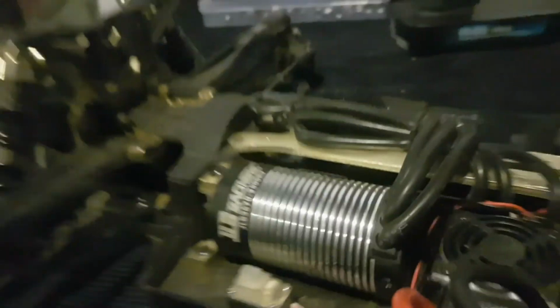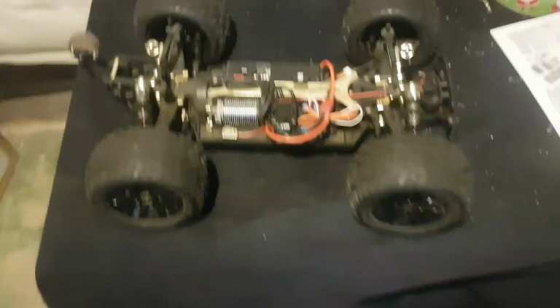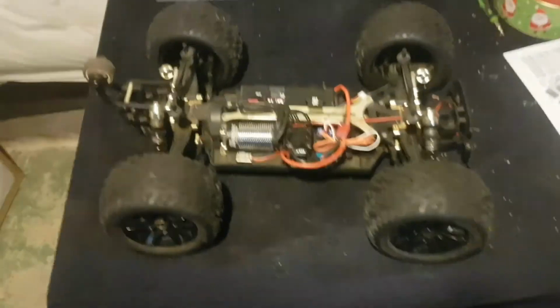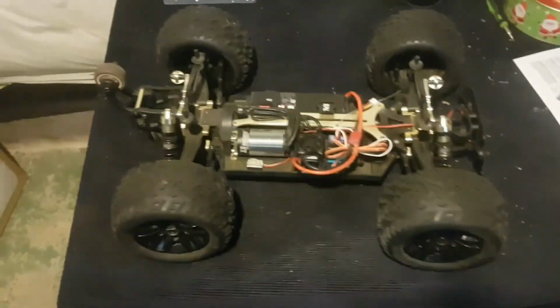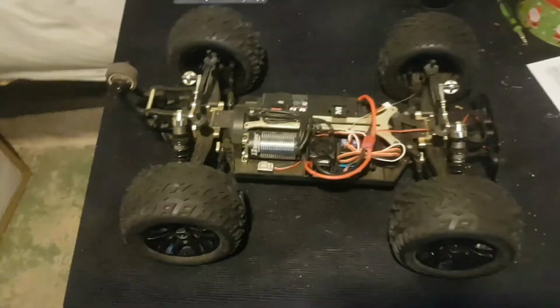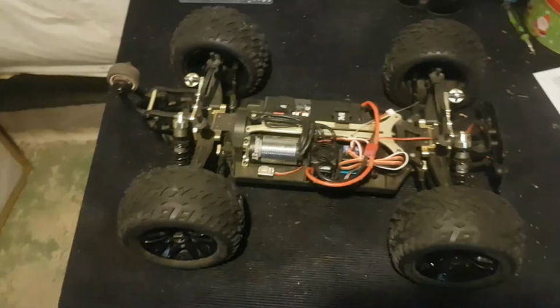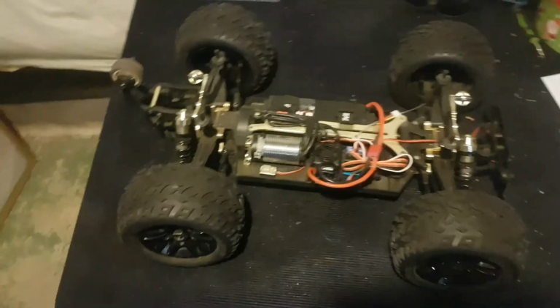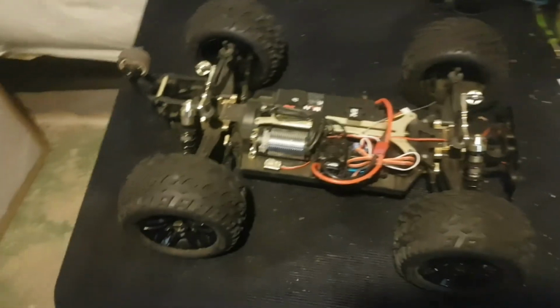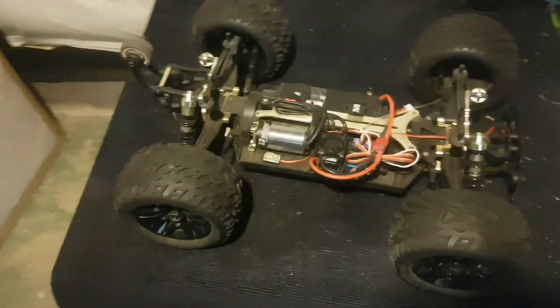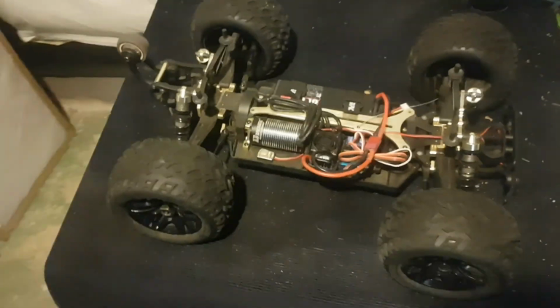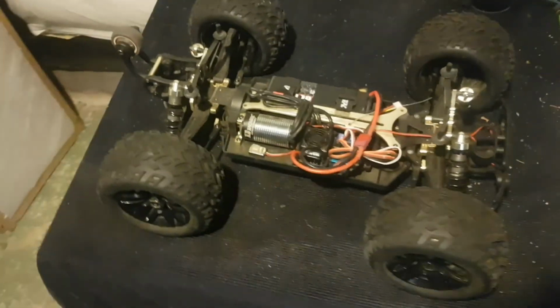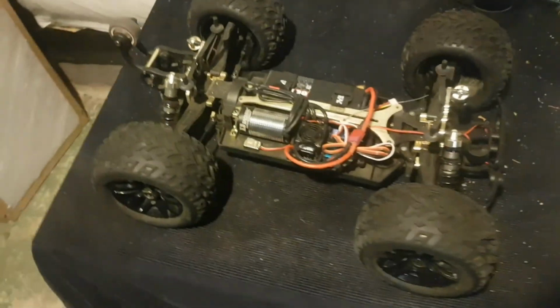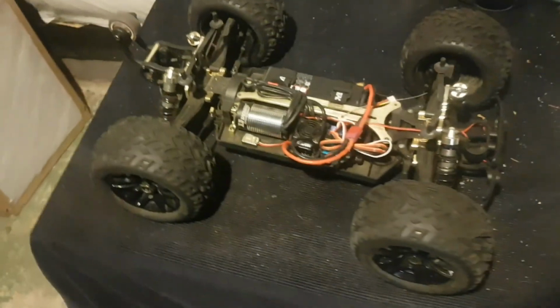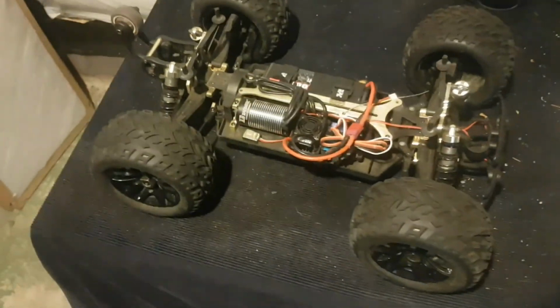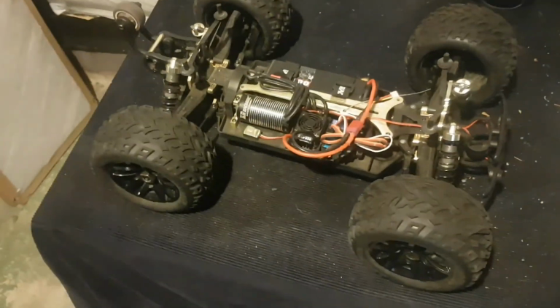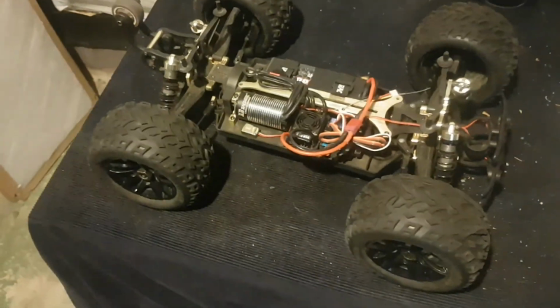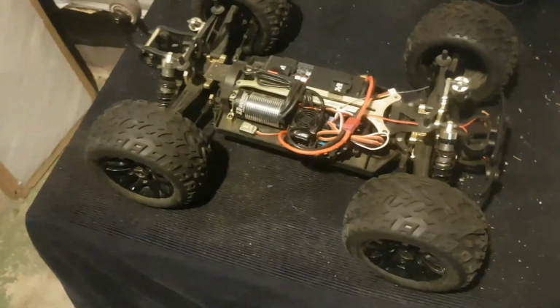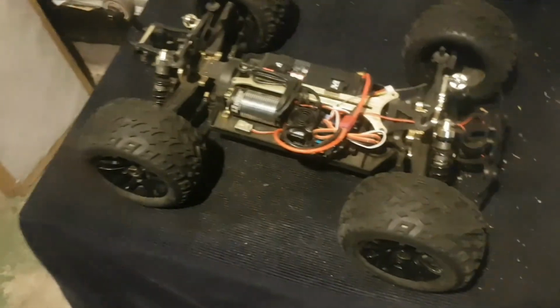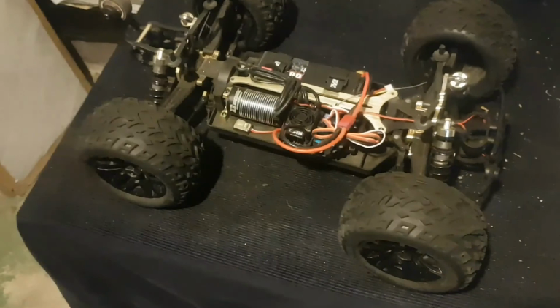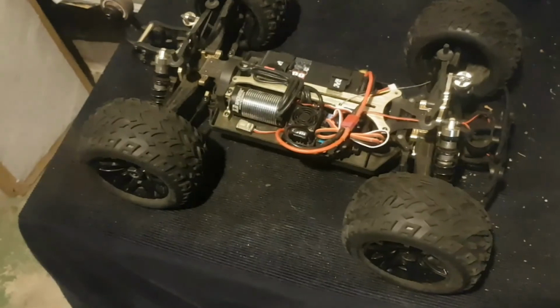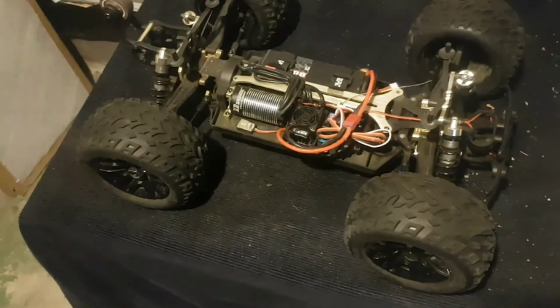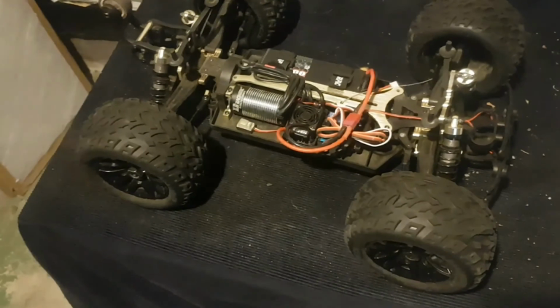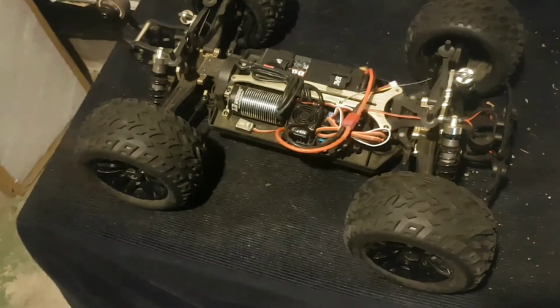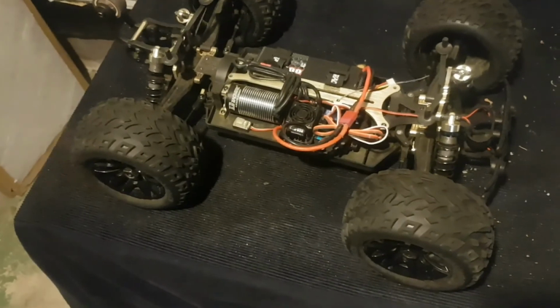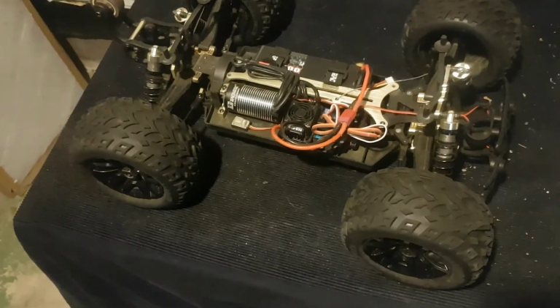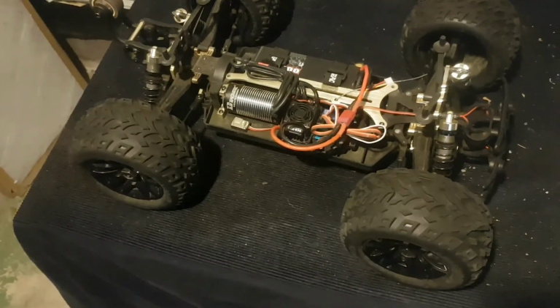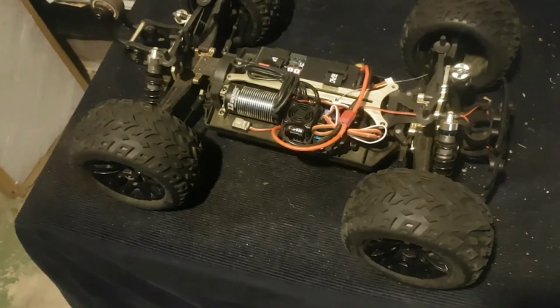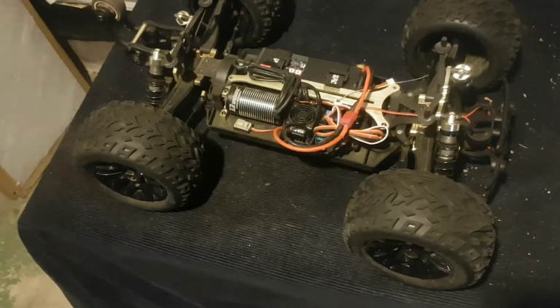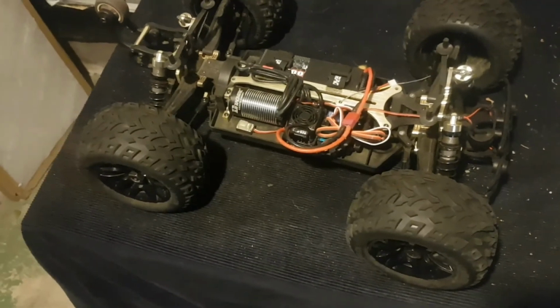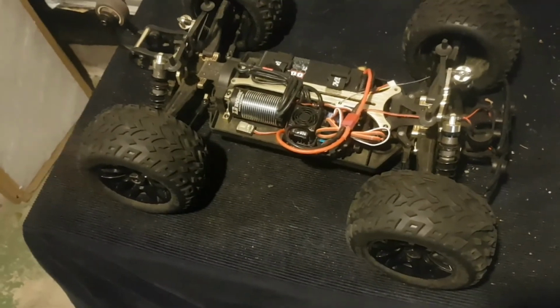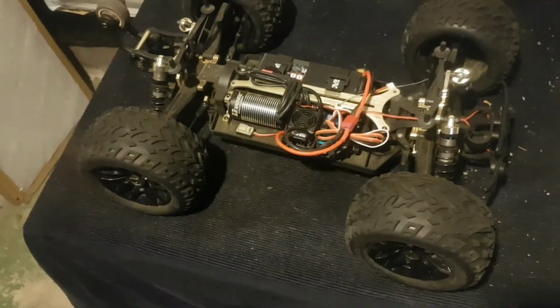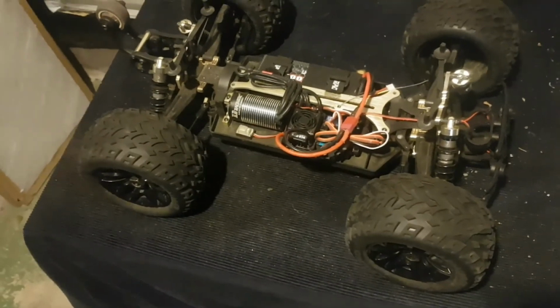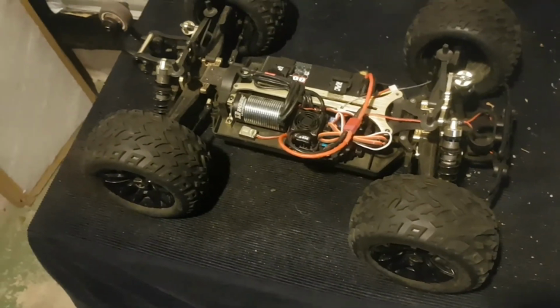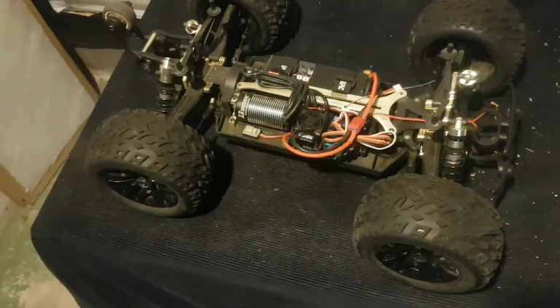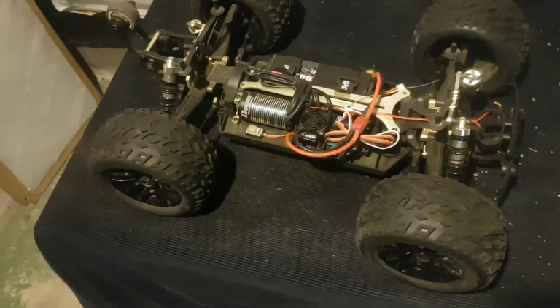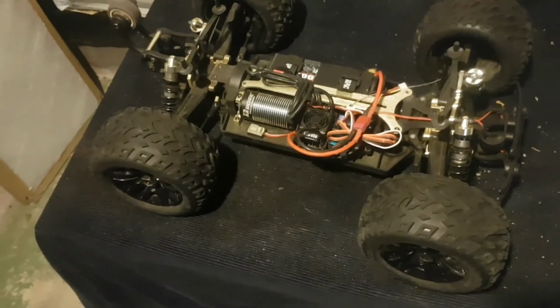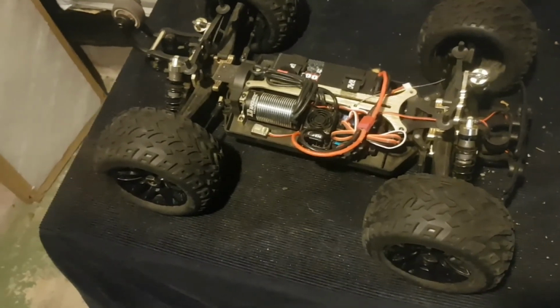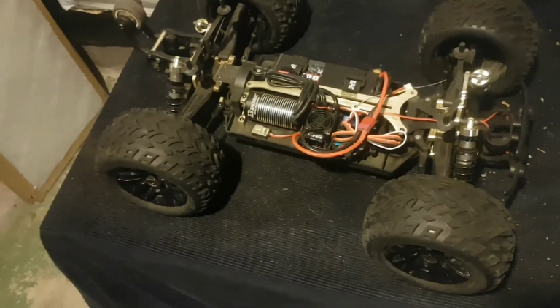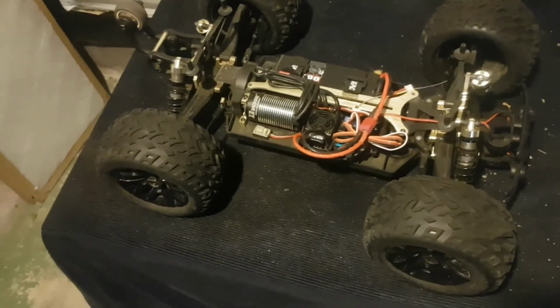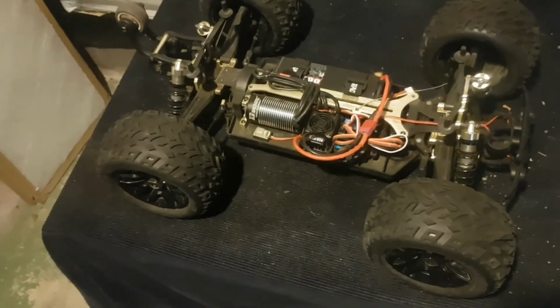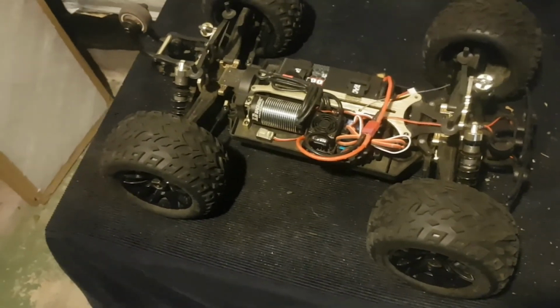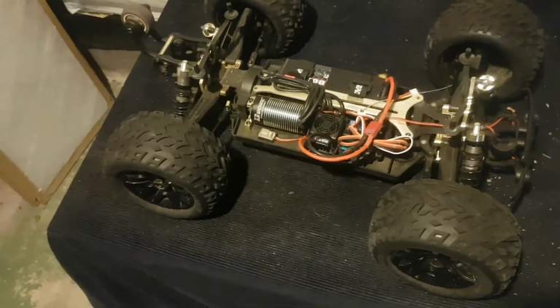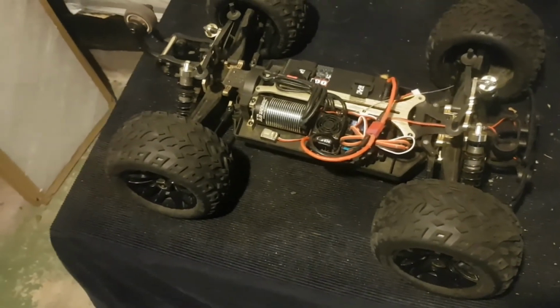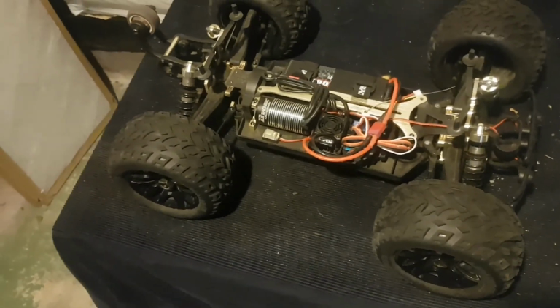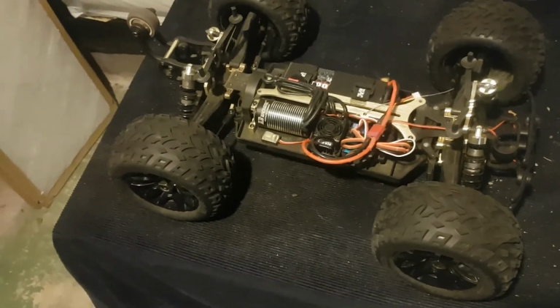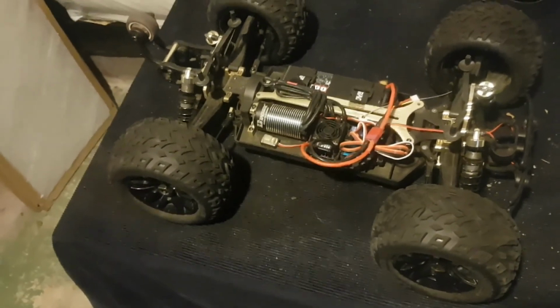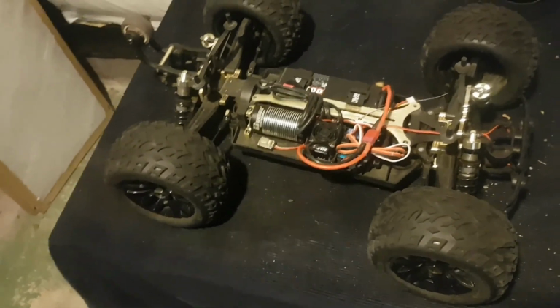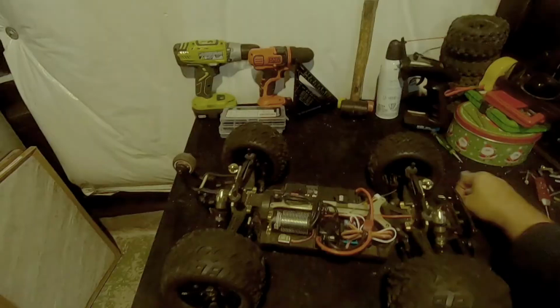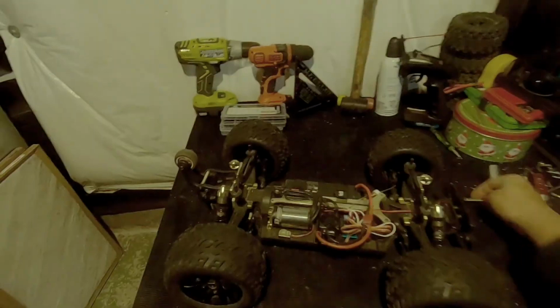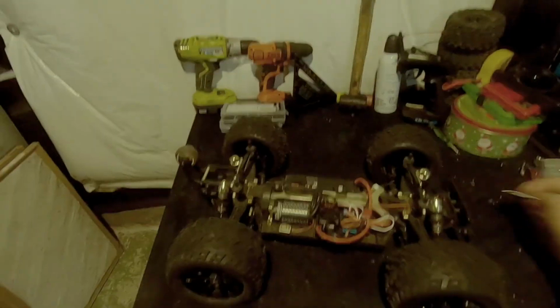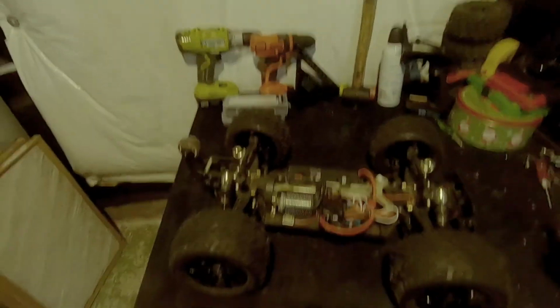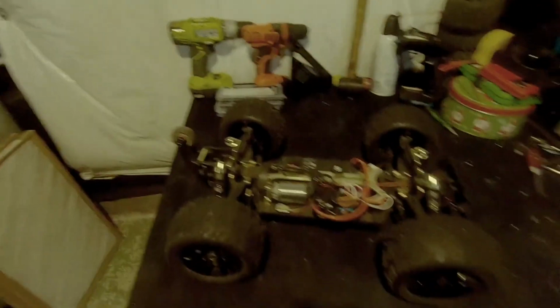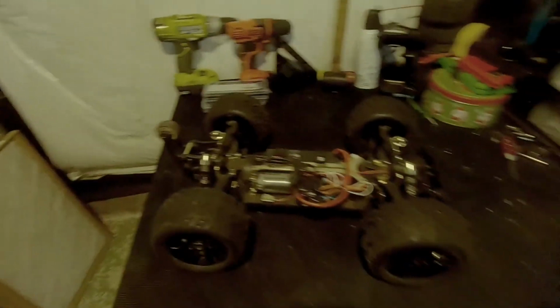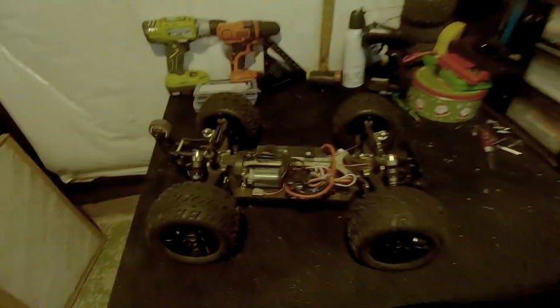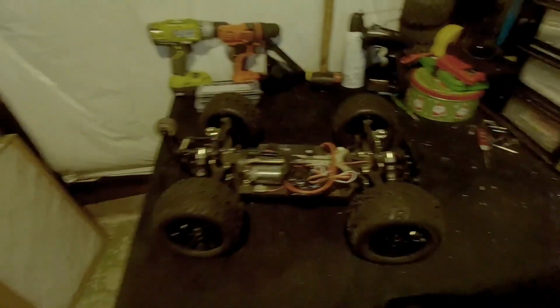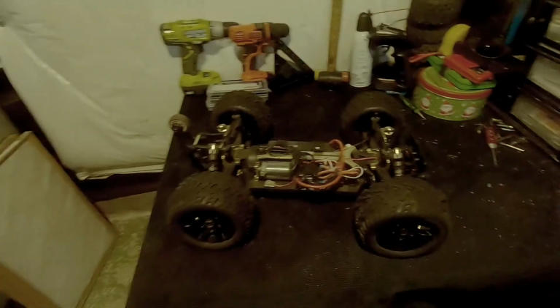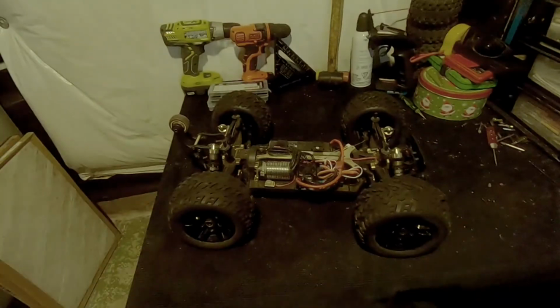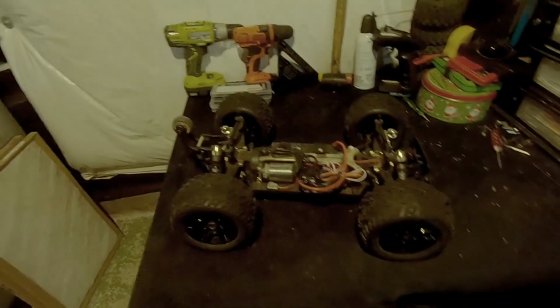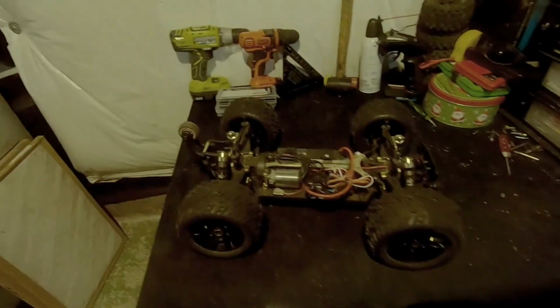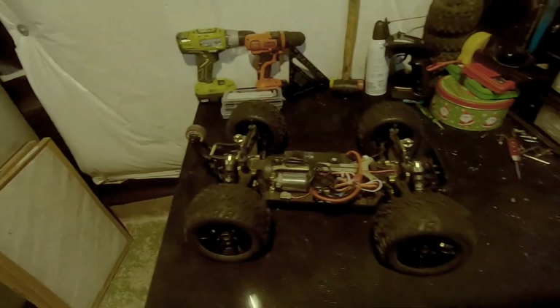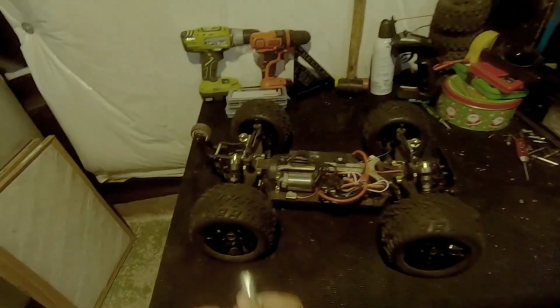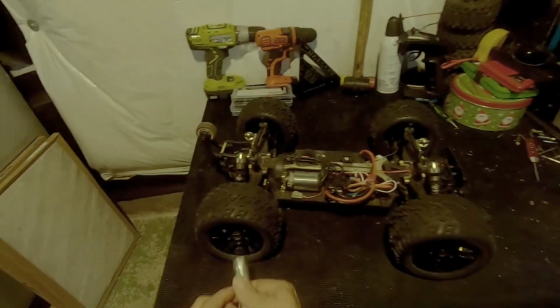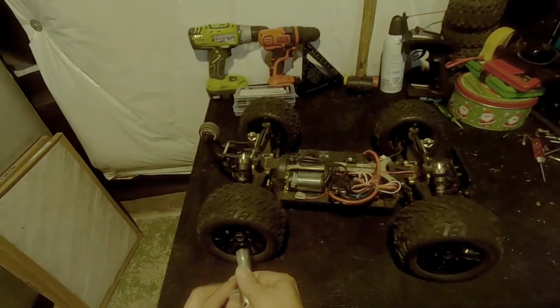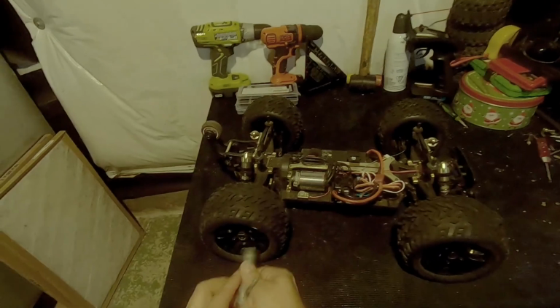So the first thing I'm going to do on the Cheetah is remove the wheel so it's not running away on me when I'm calibrating the ESC. Let's get these tires removed.